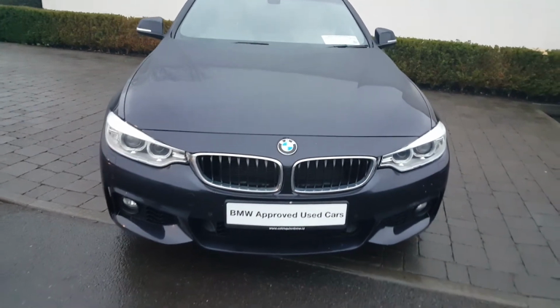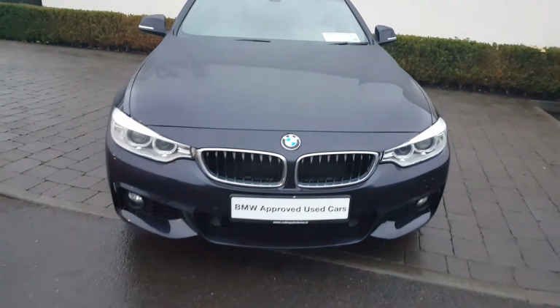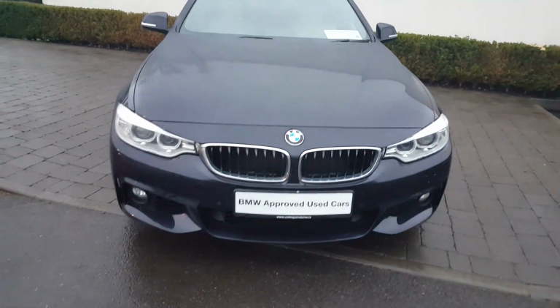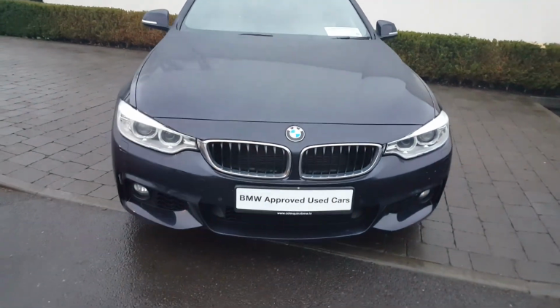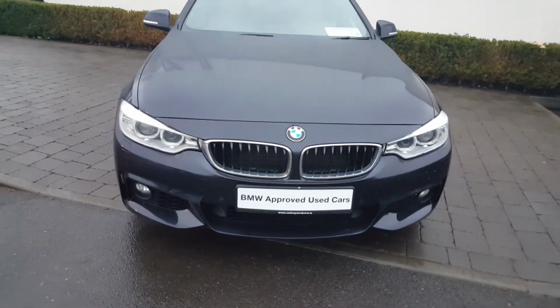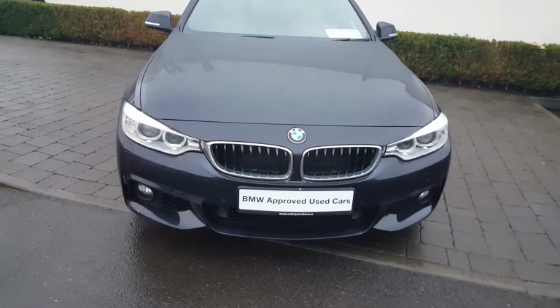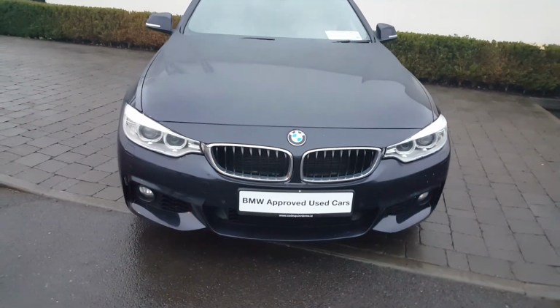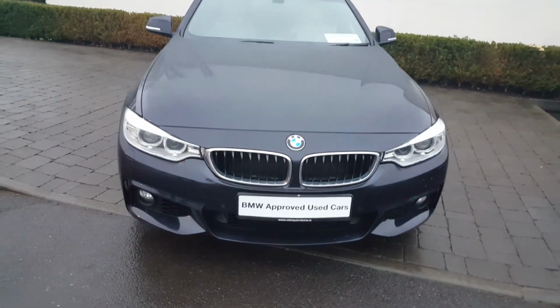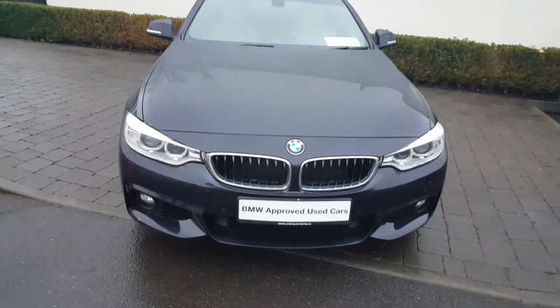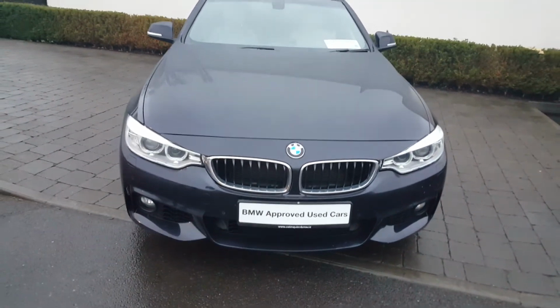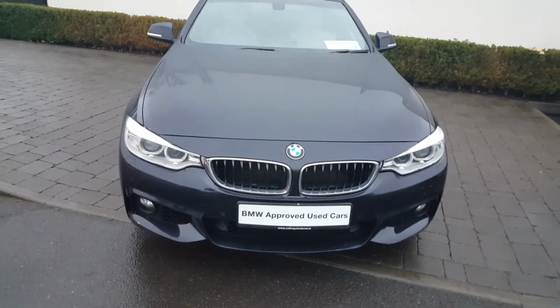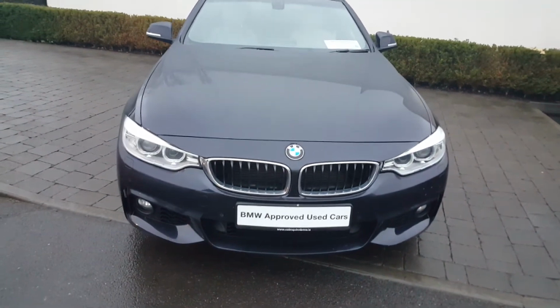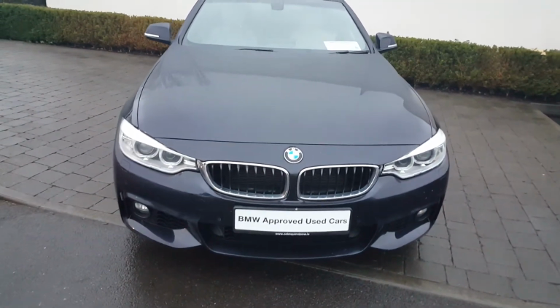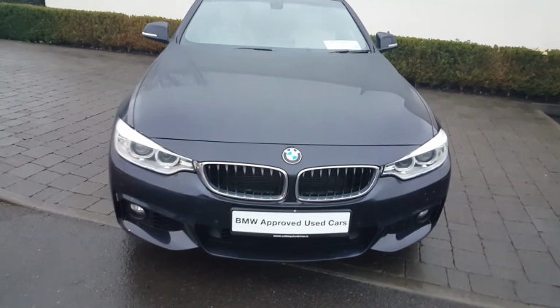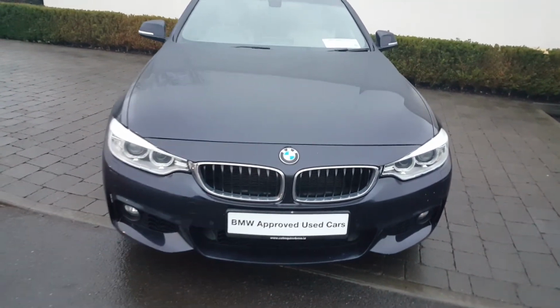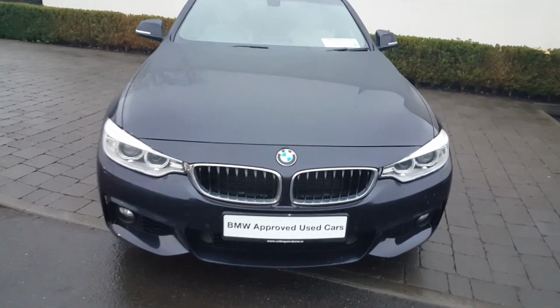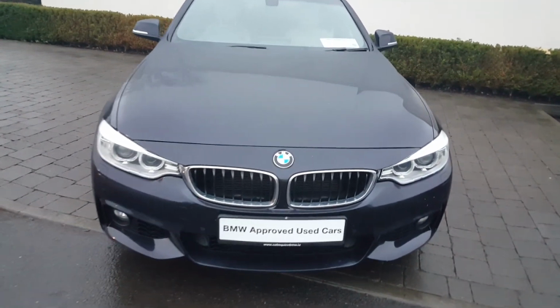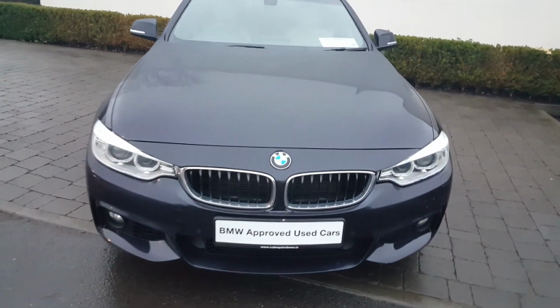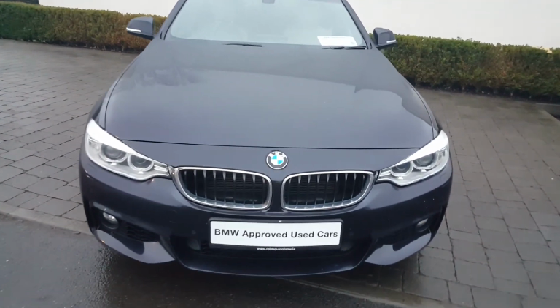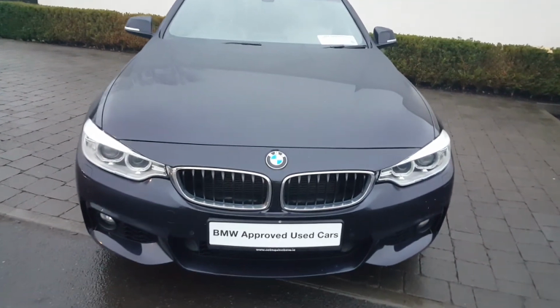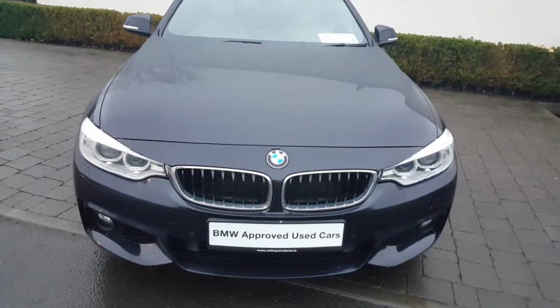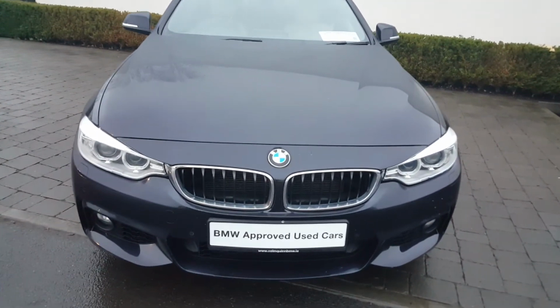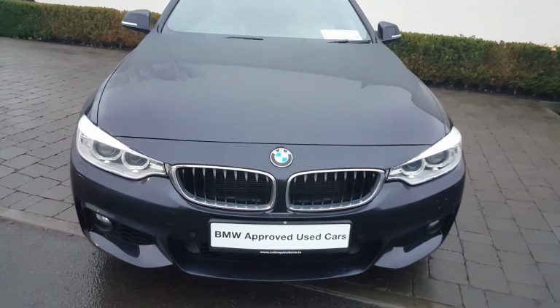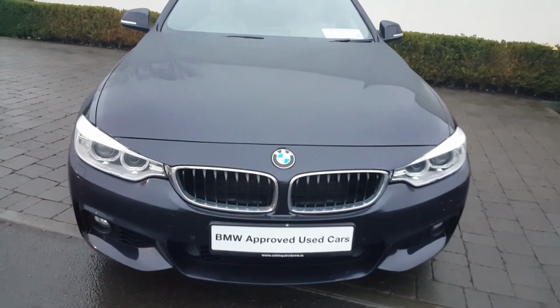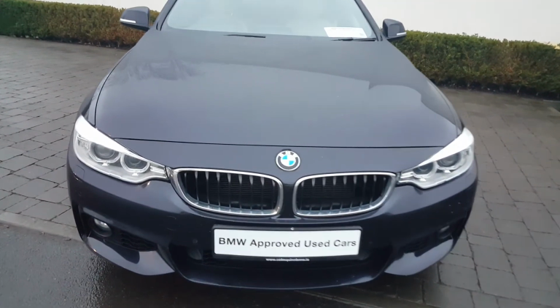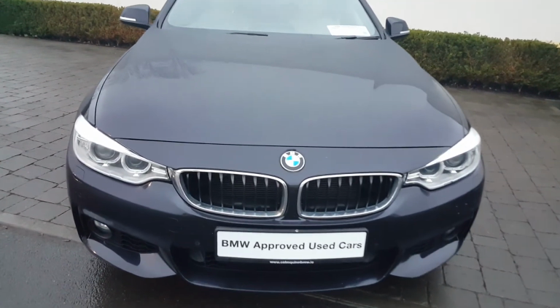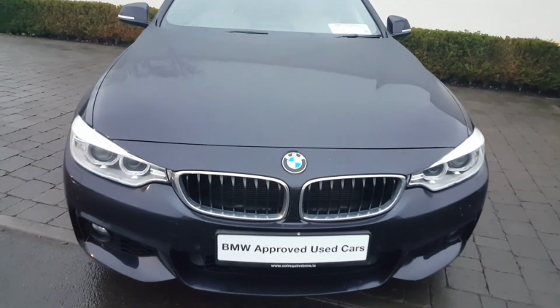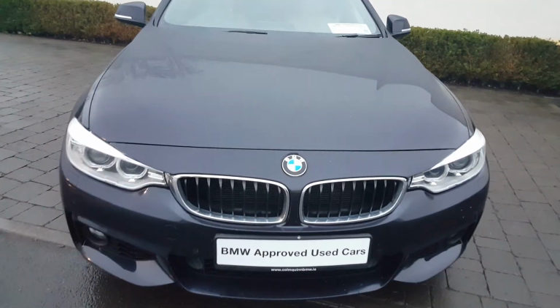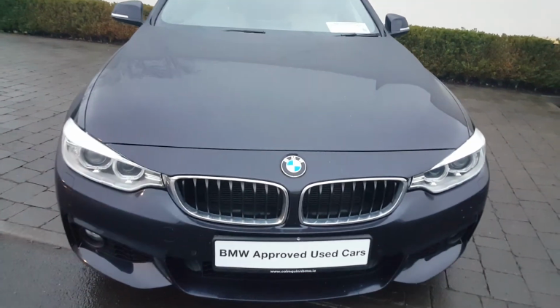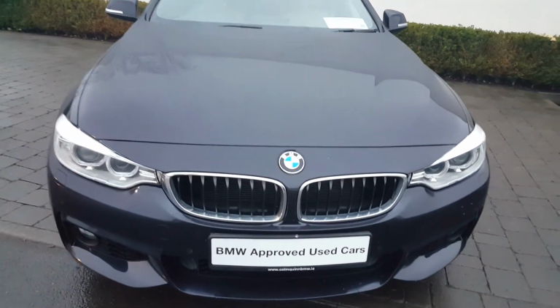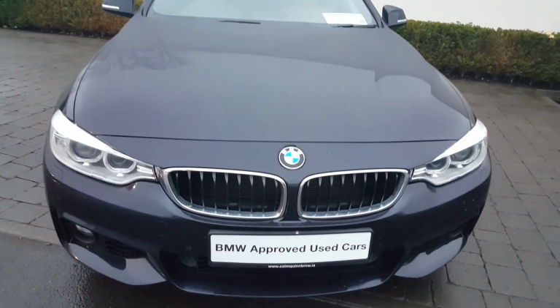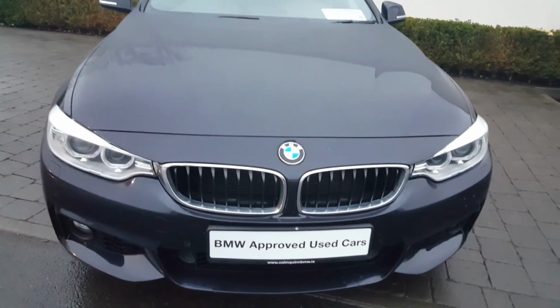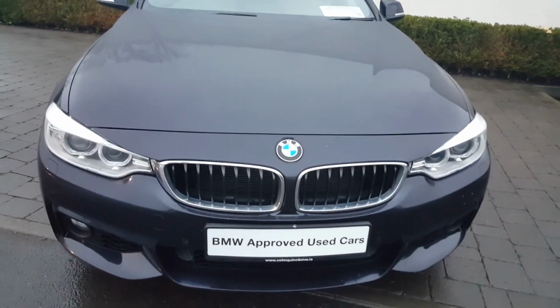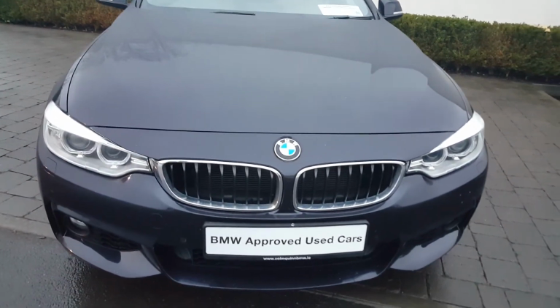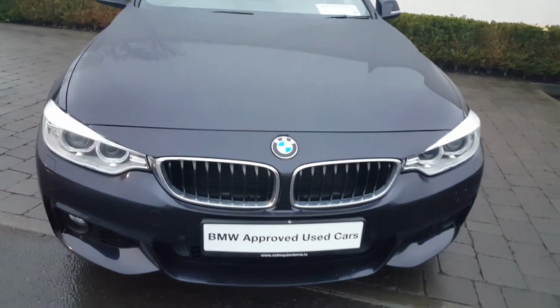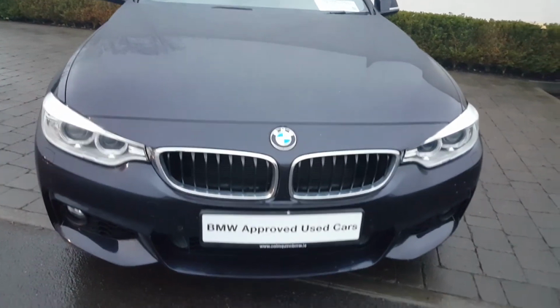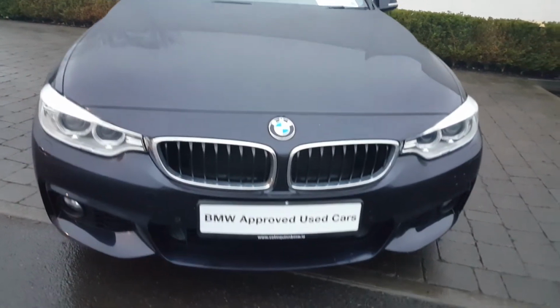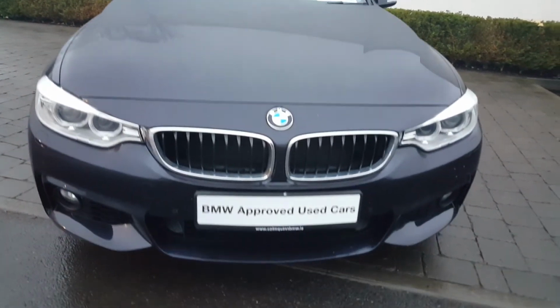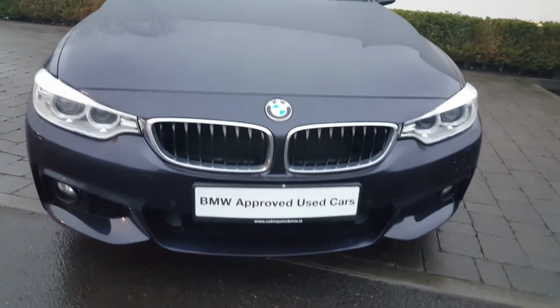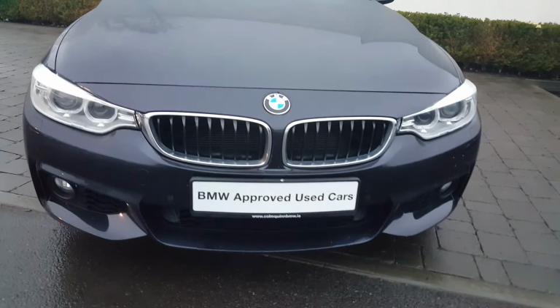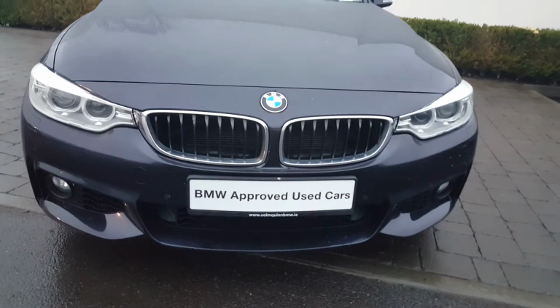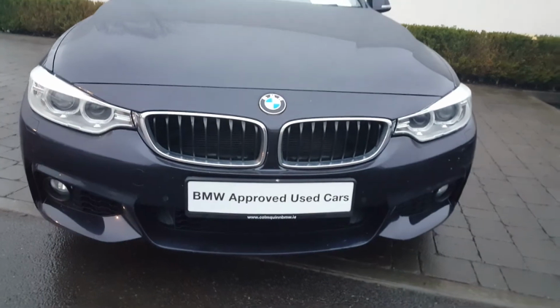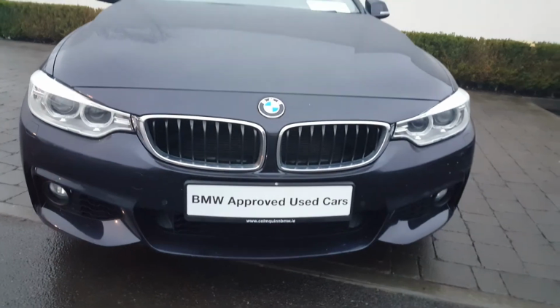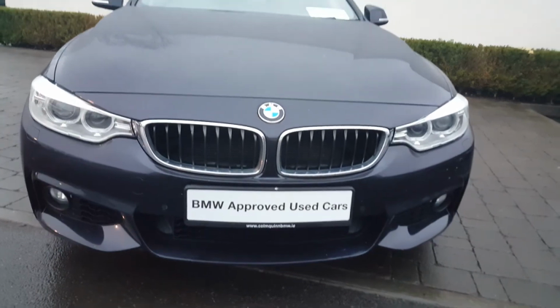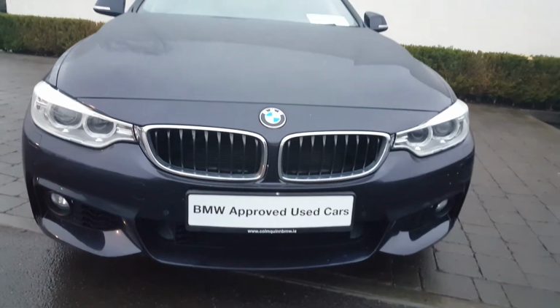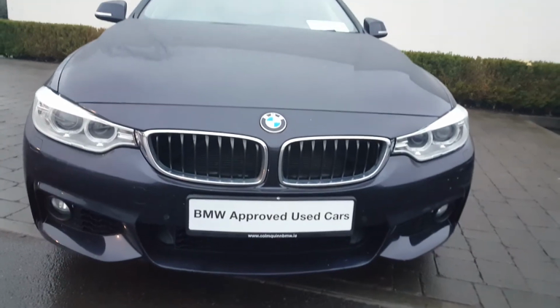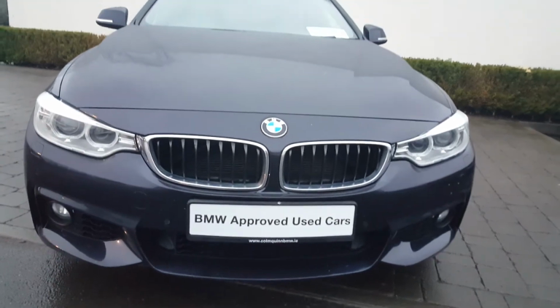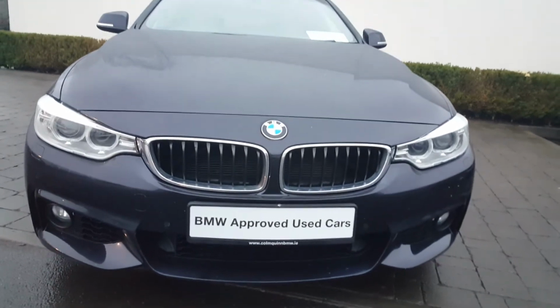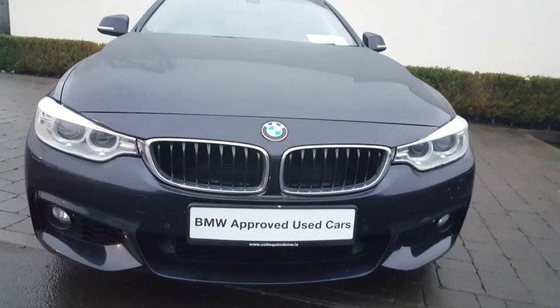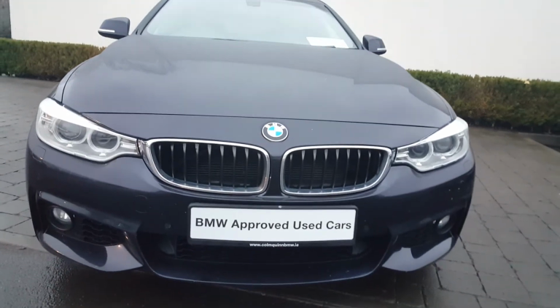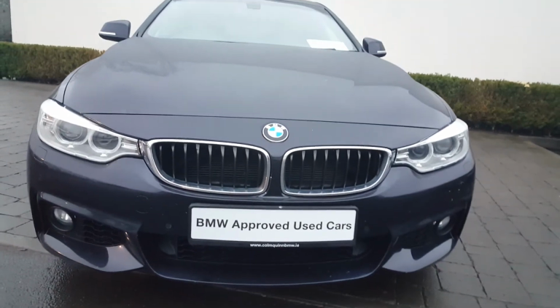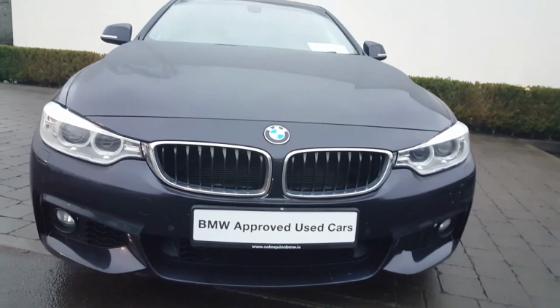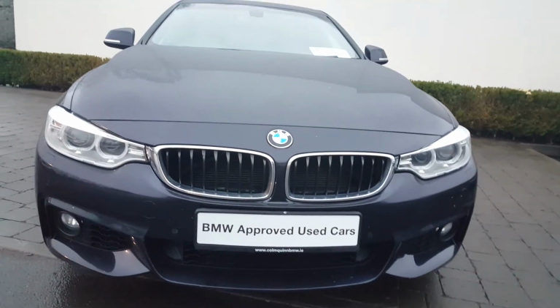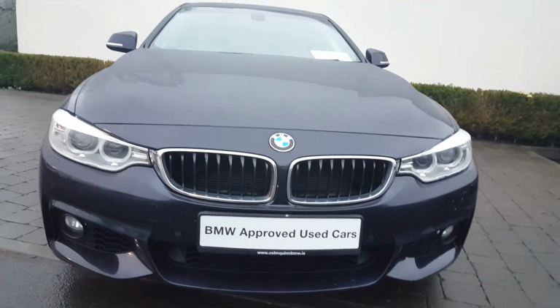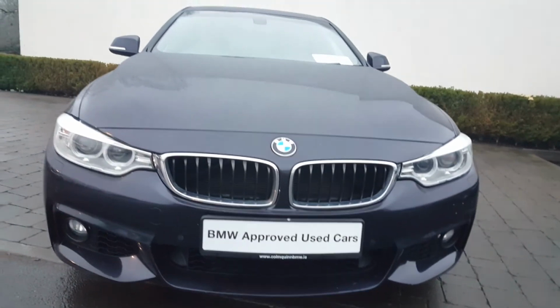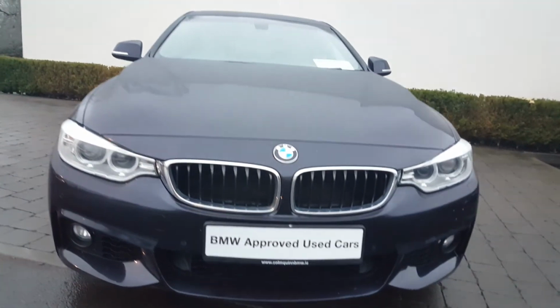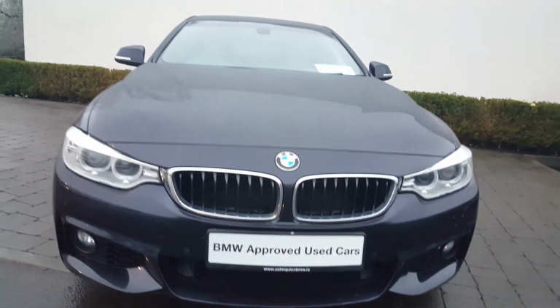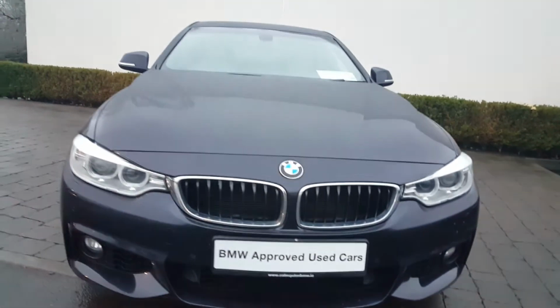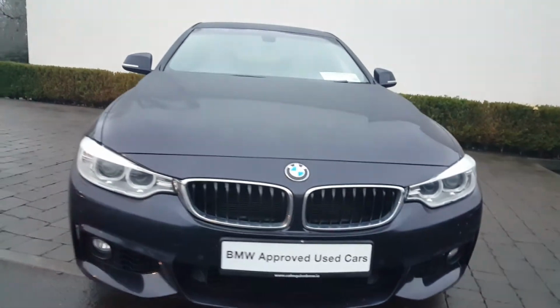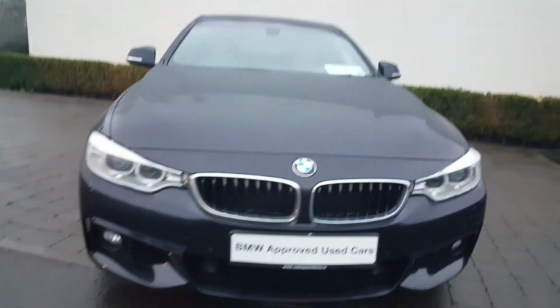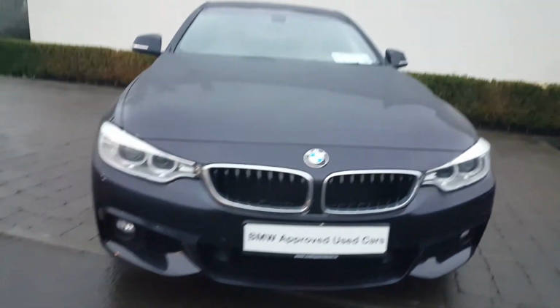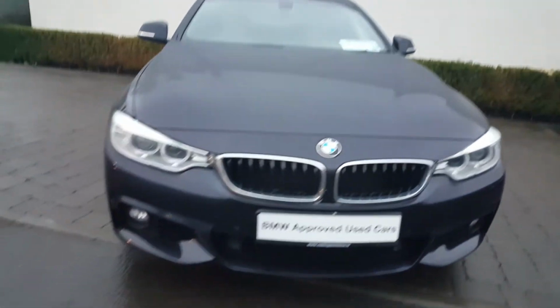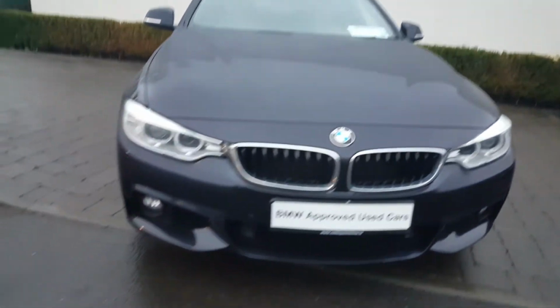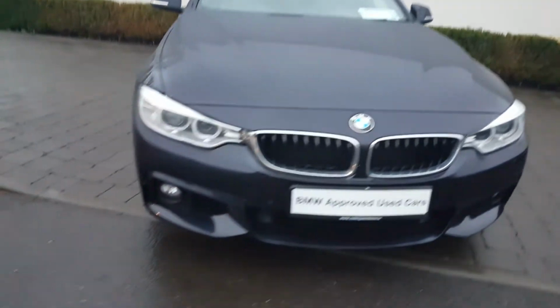As we take a look at the front, you can see the lovely finish on the grille. You have your xenon headlights and your parking sensors at the front.